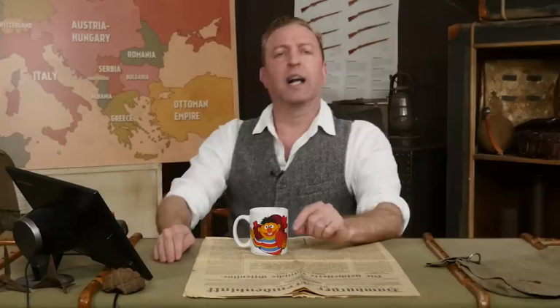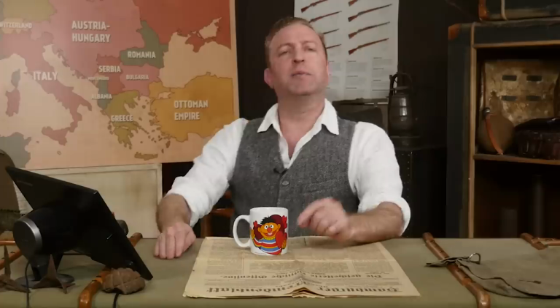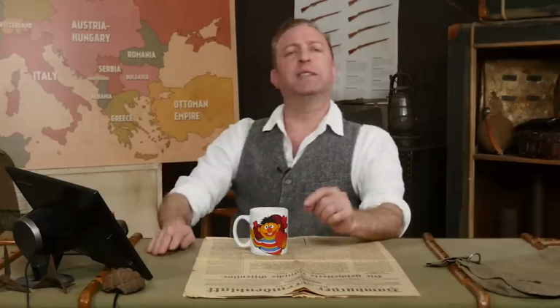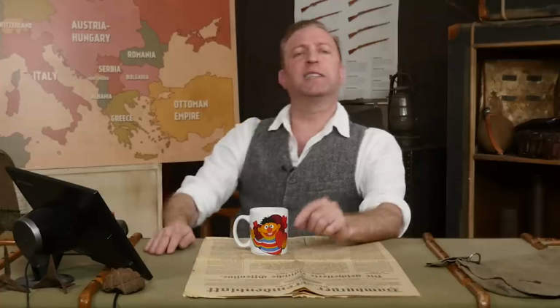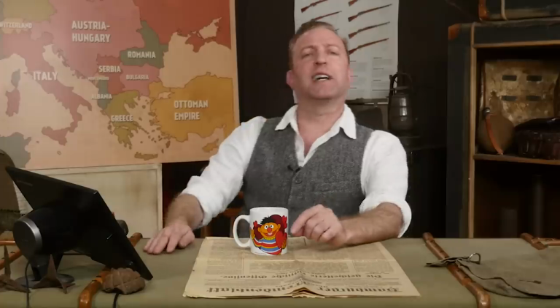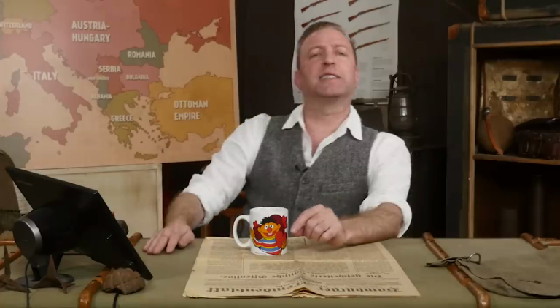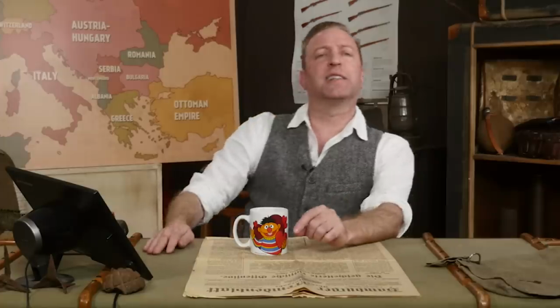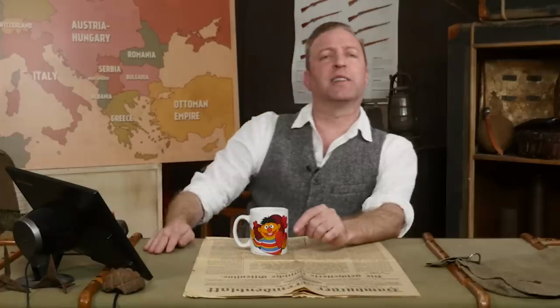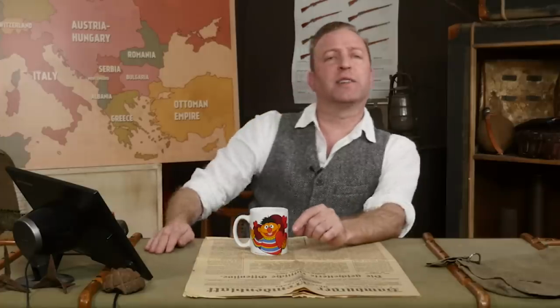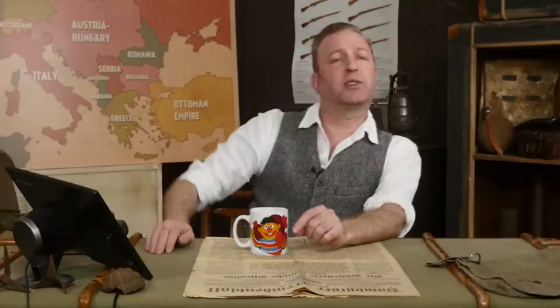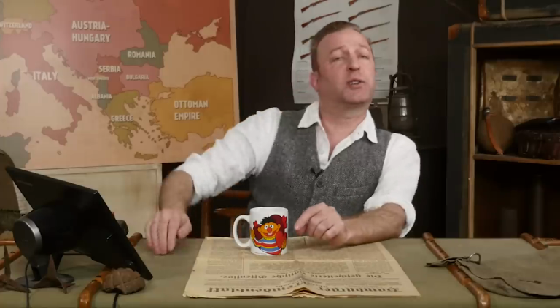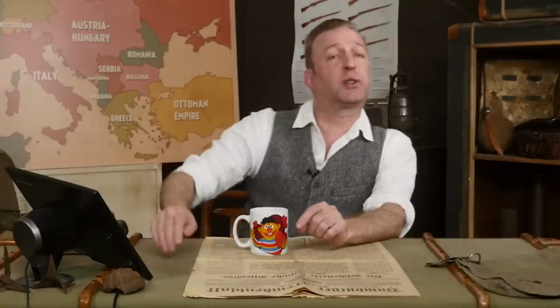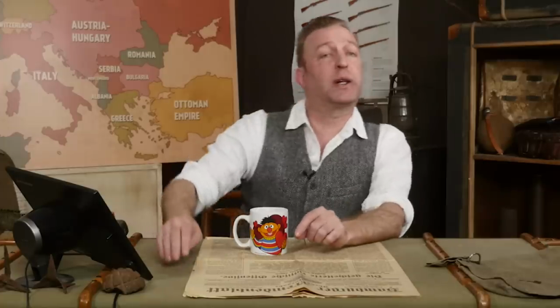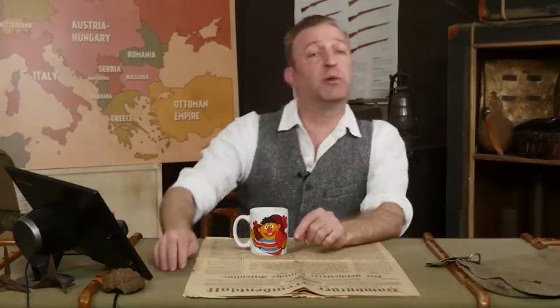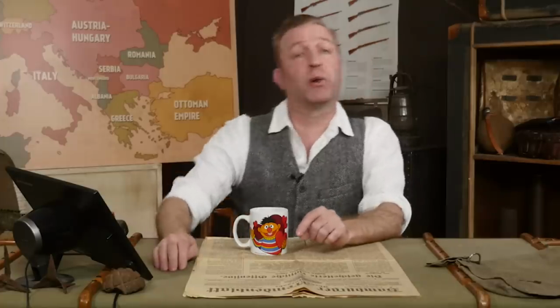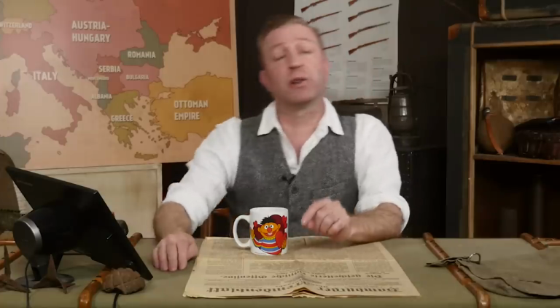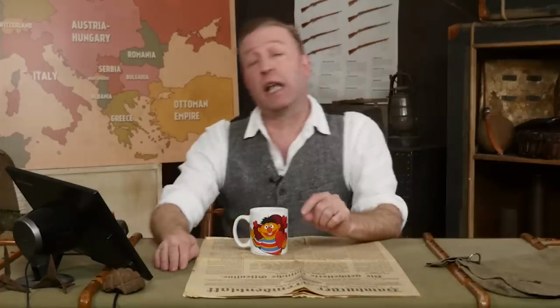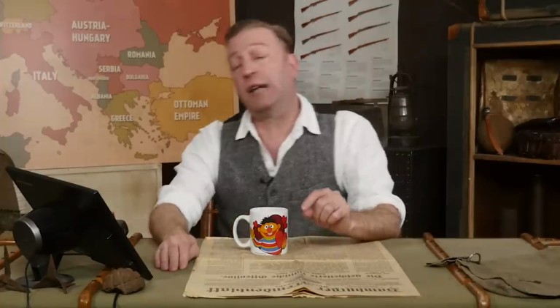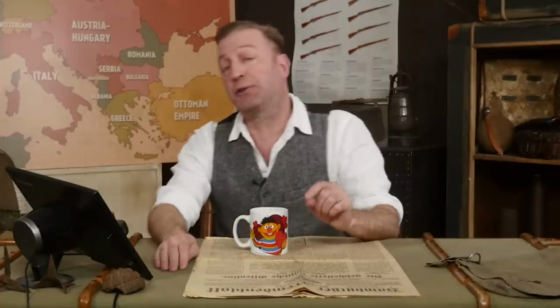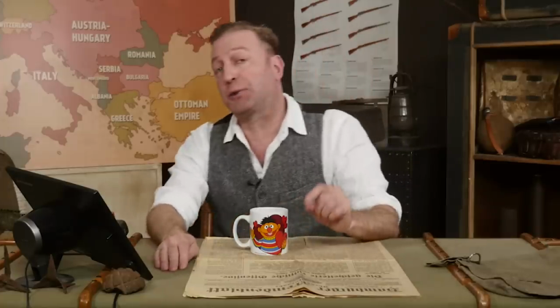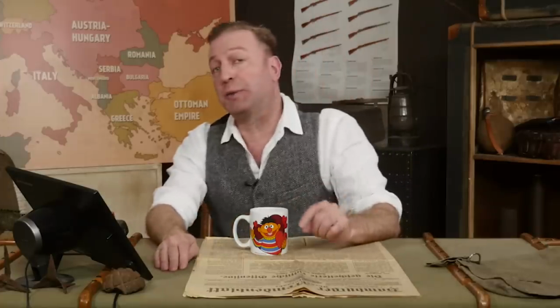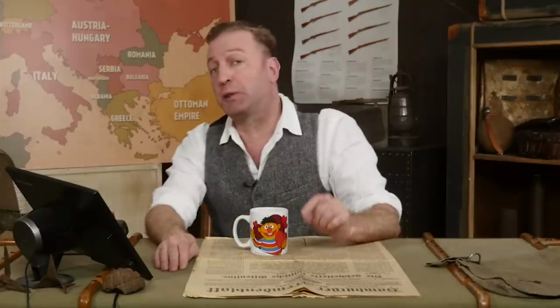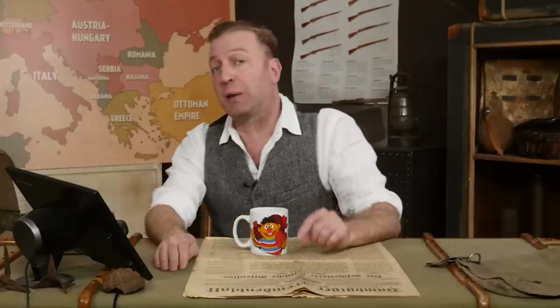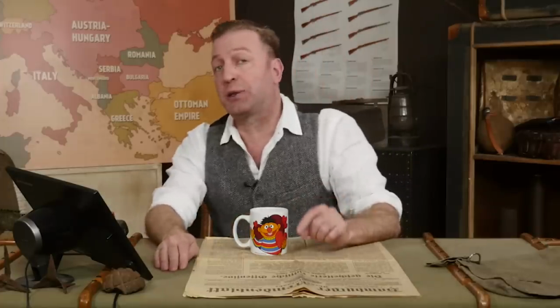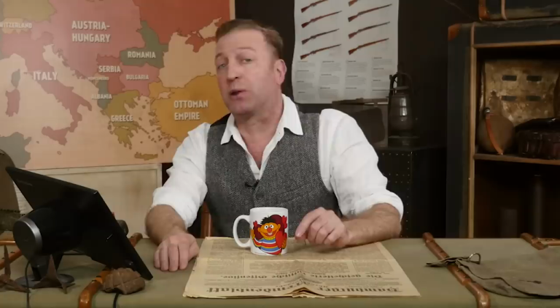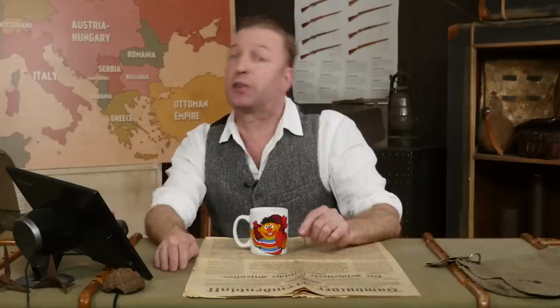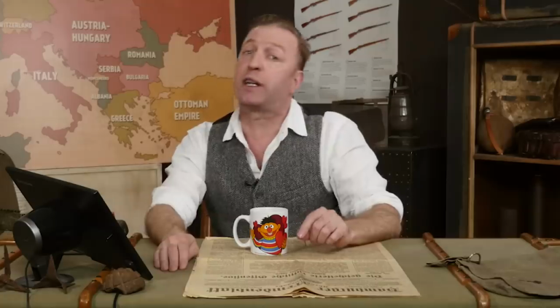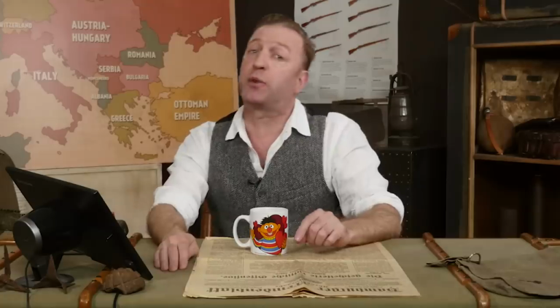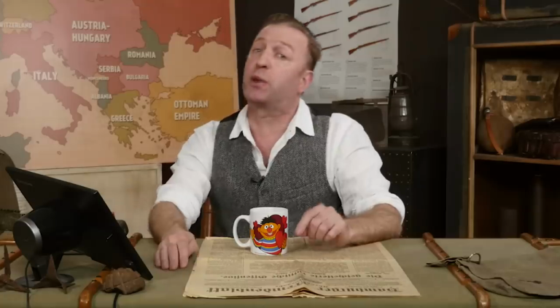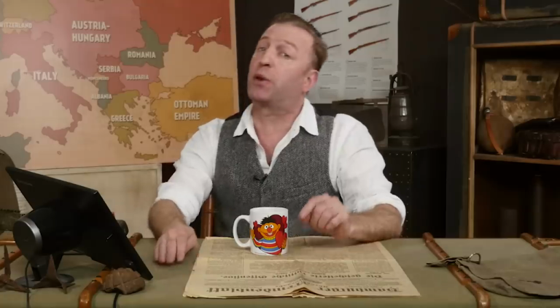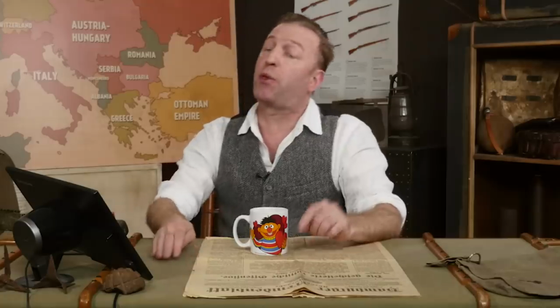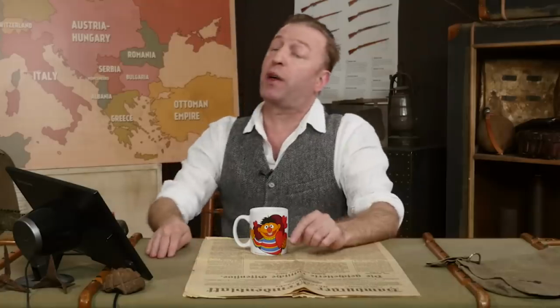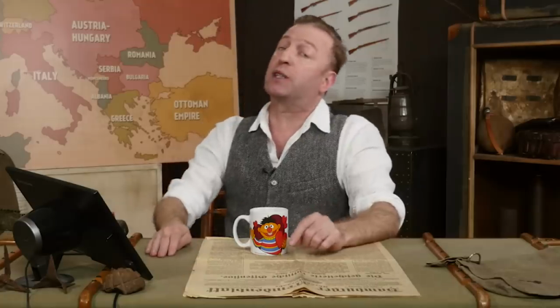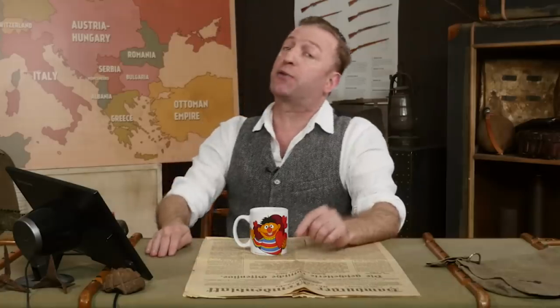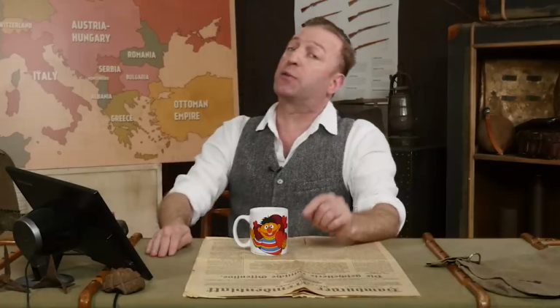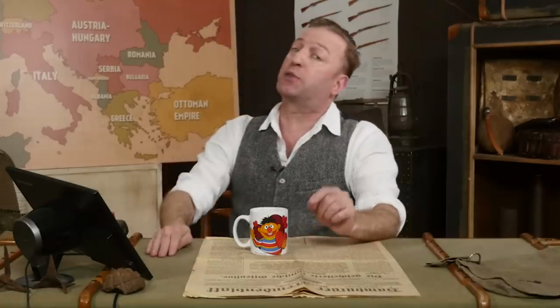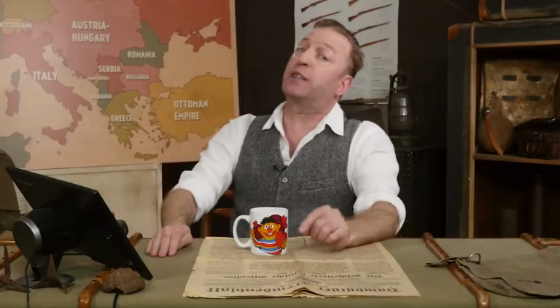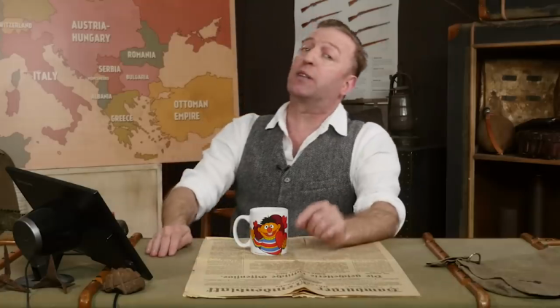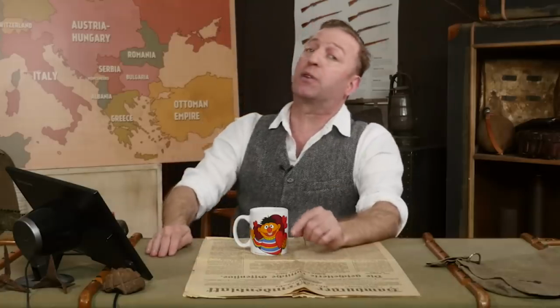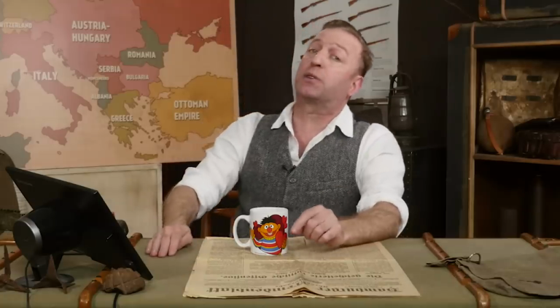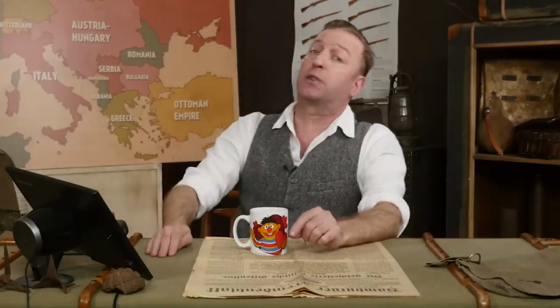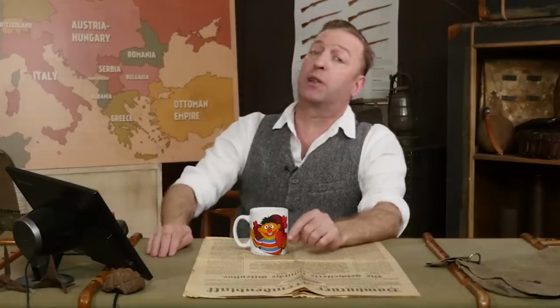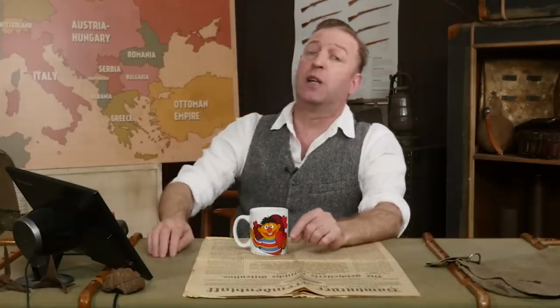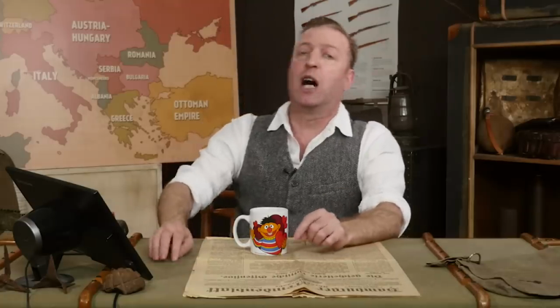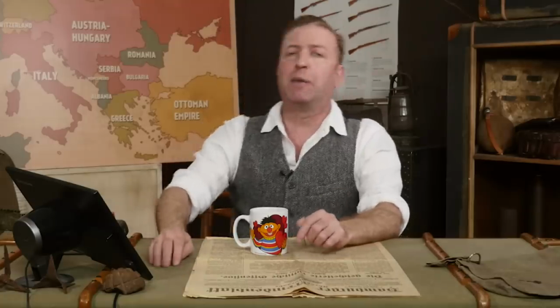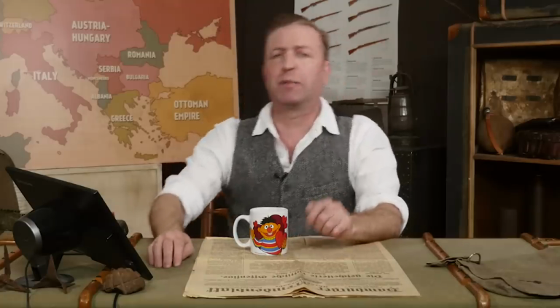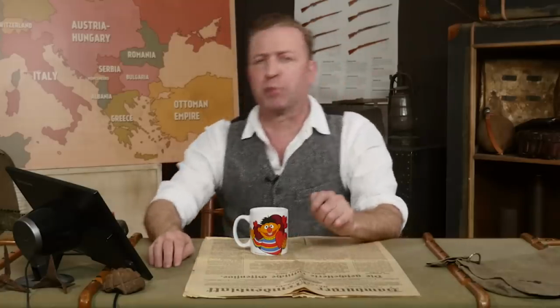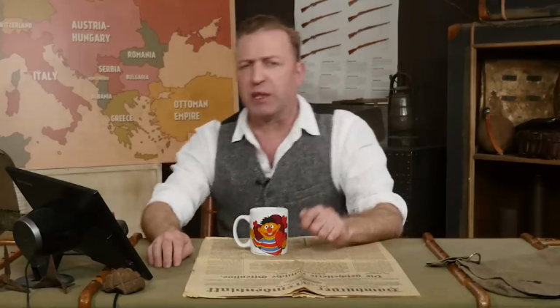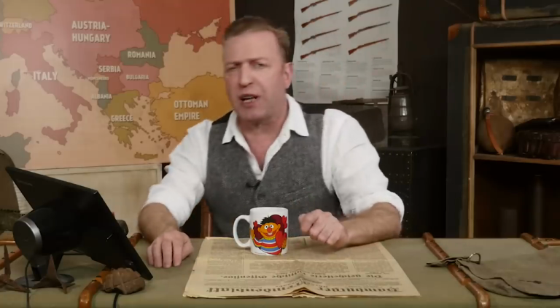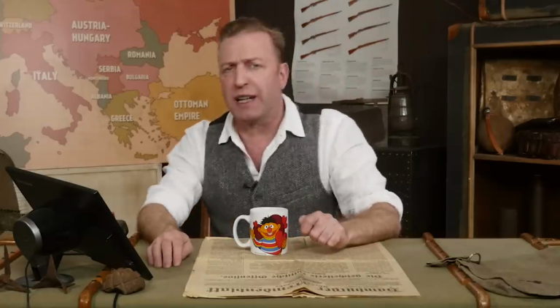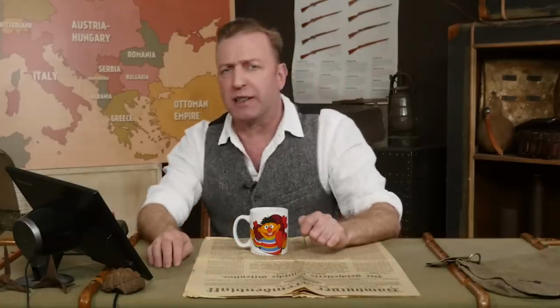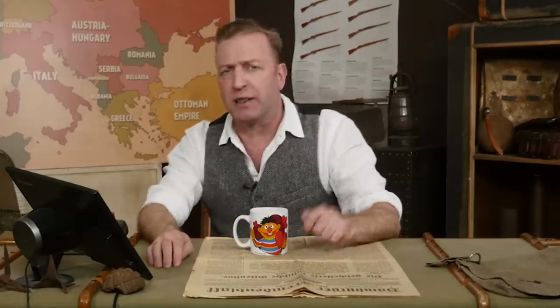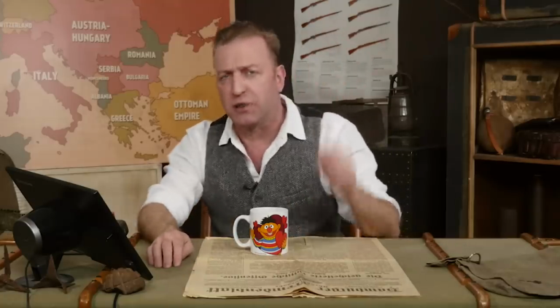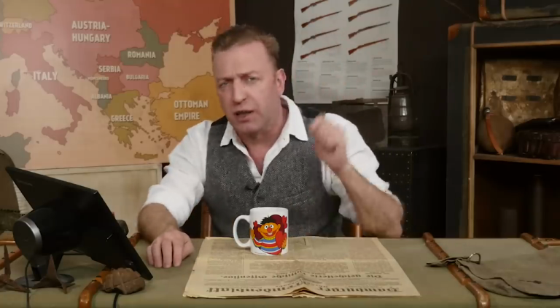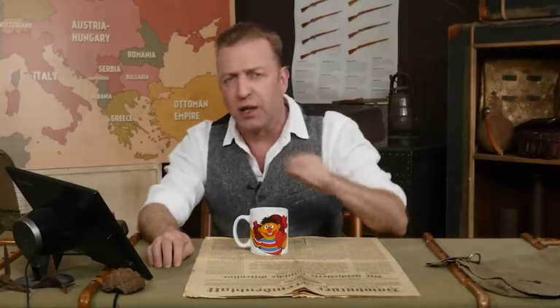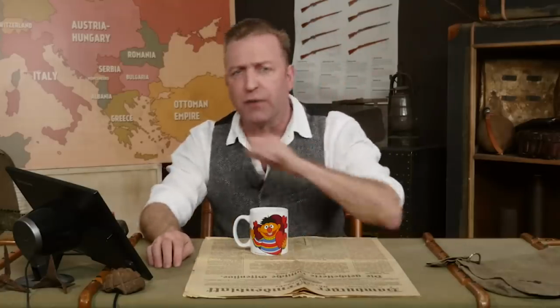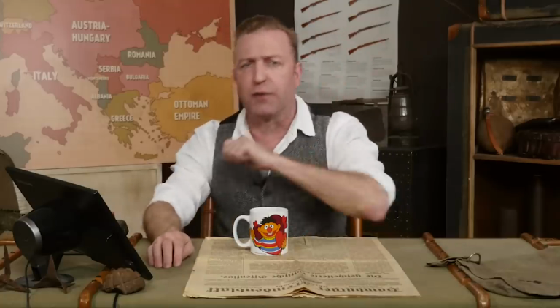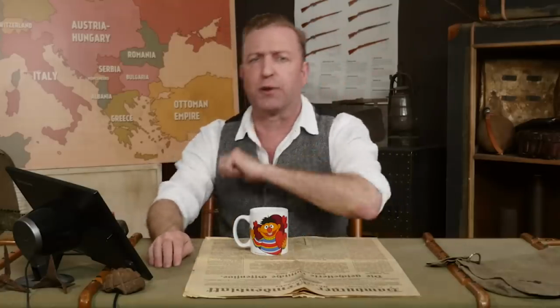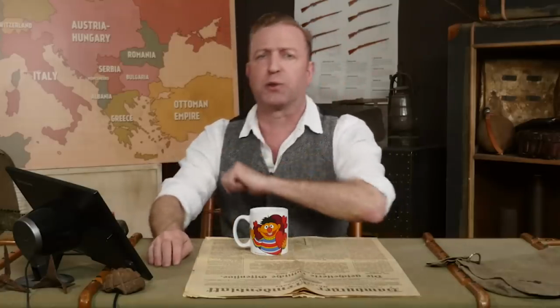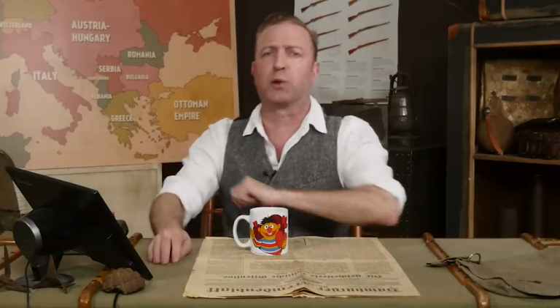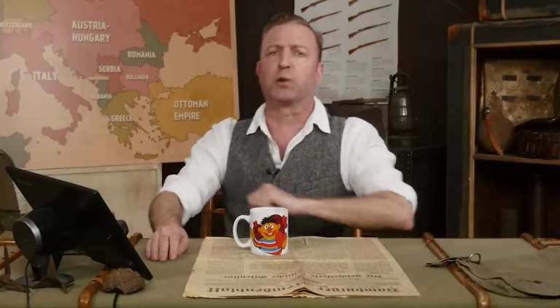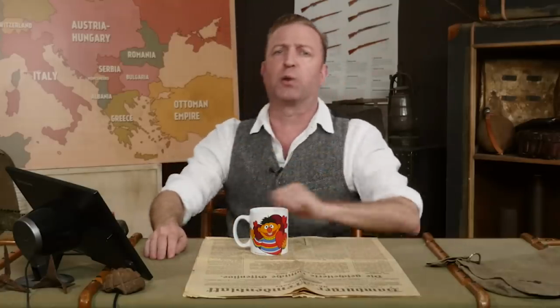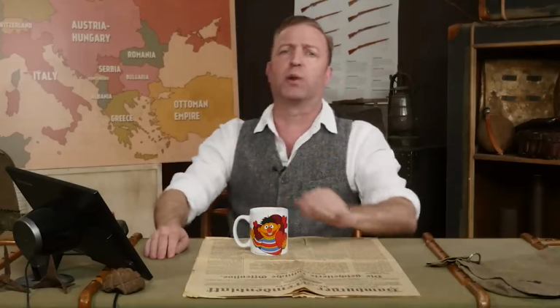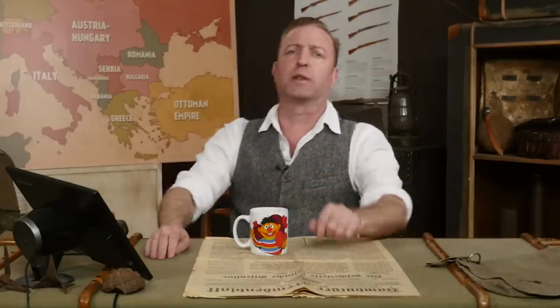I'm Indy Neidell and this is a Great War livestream special together with Othias from C&N Arsenal about British handguns of the First World War.